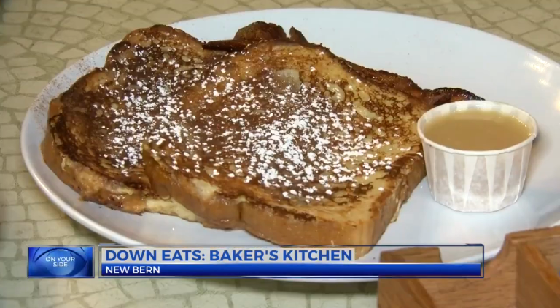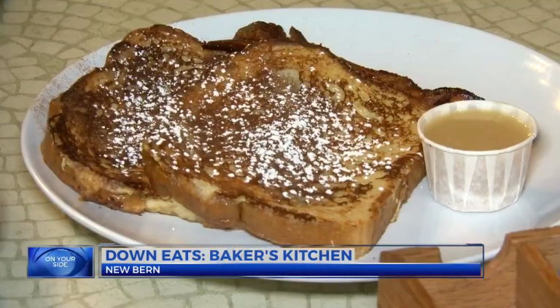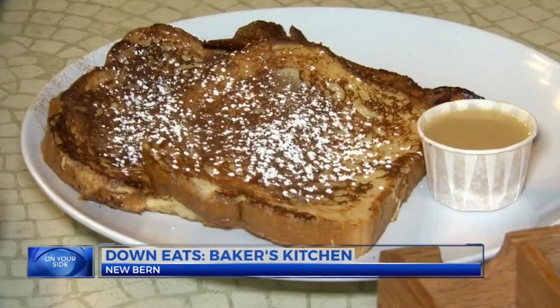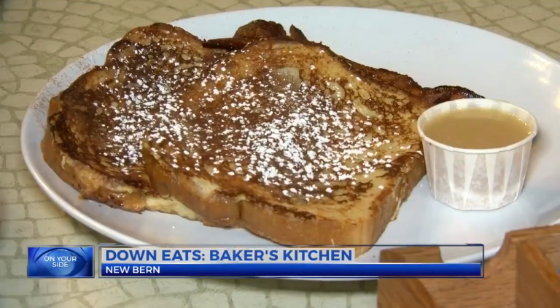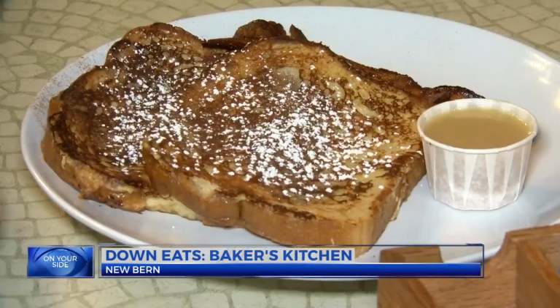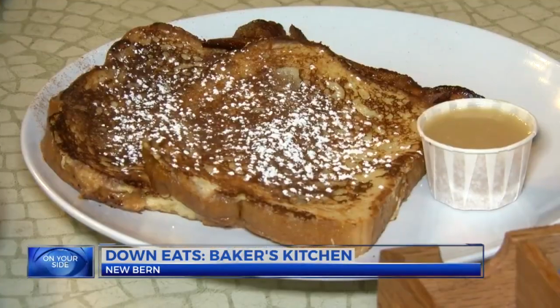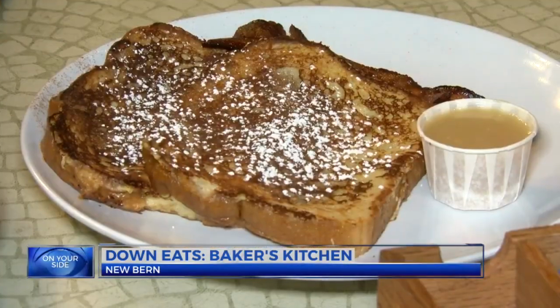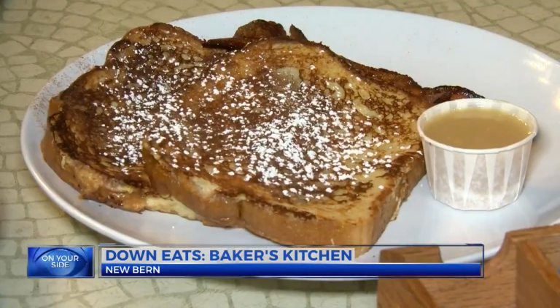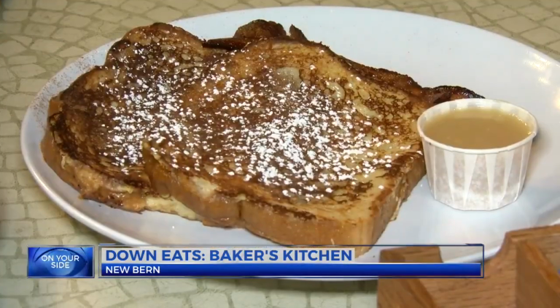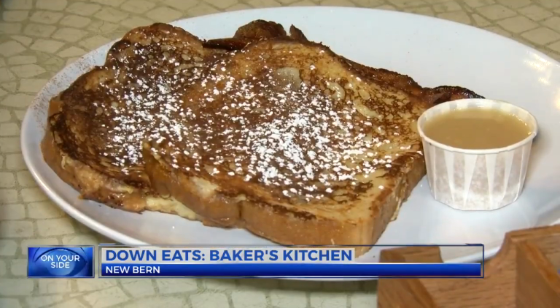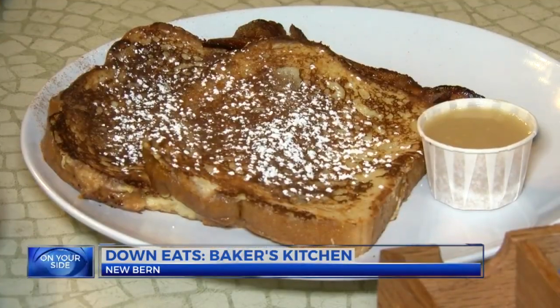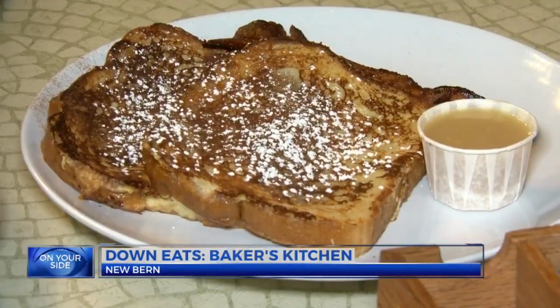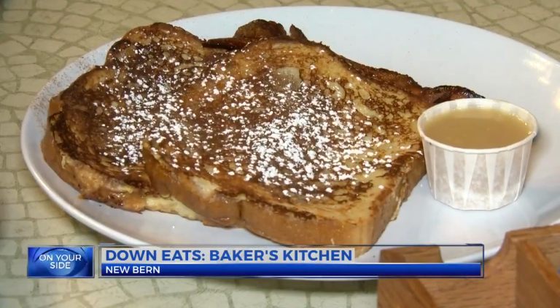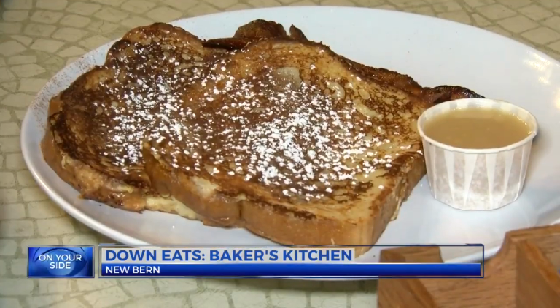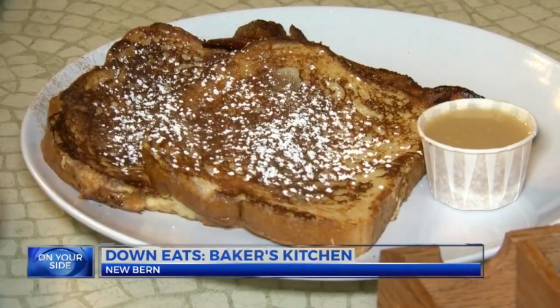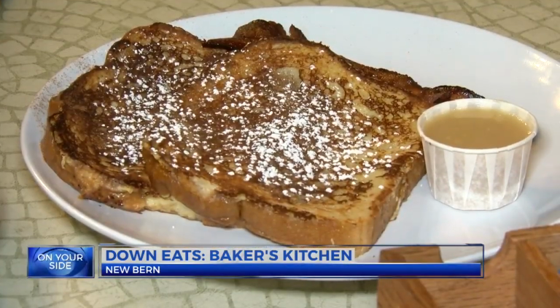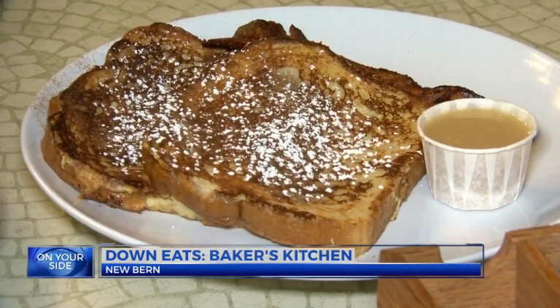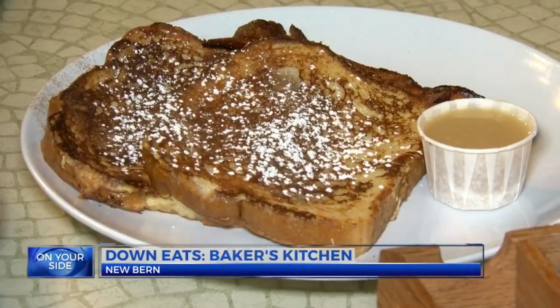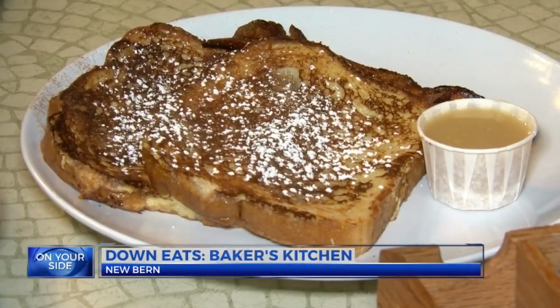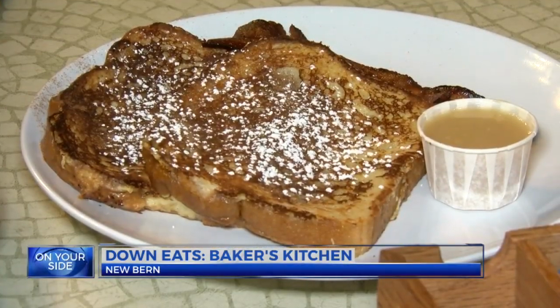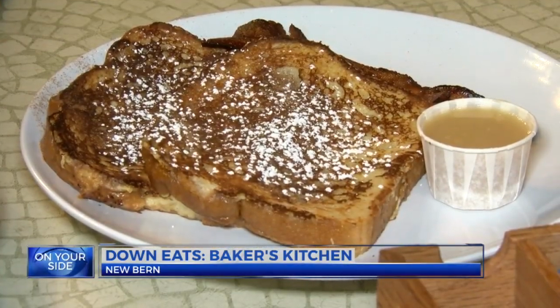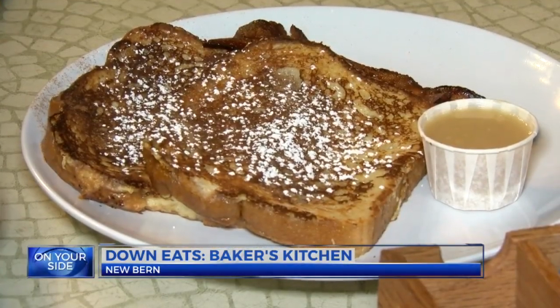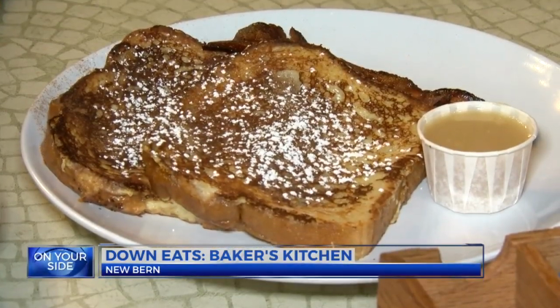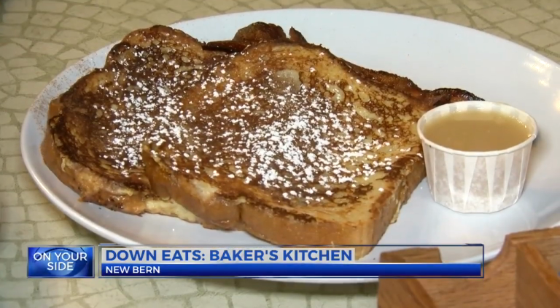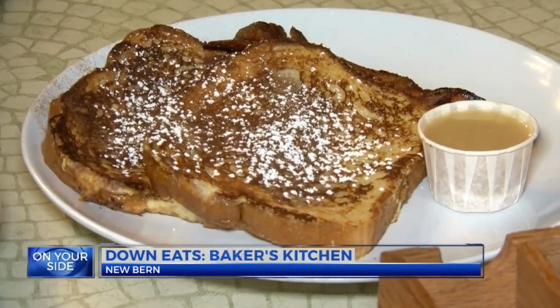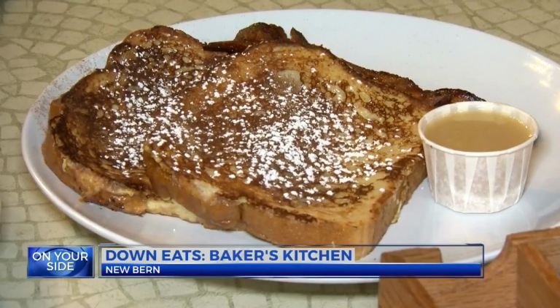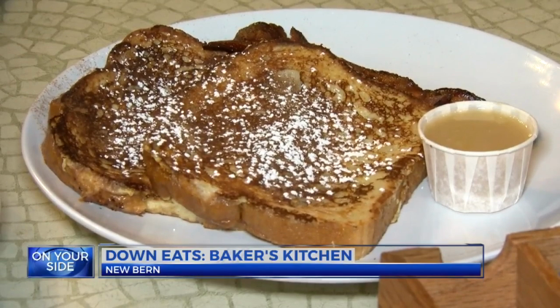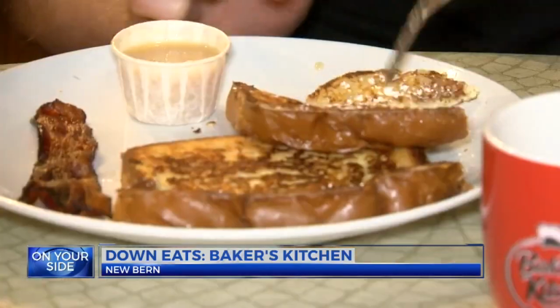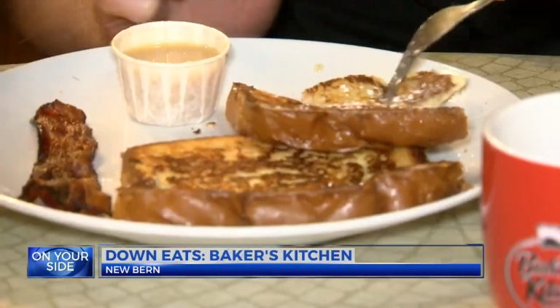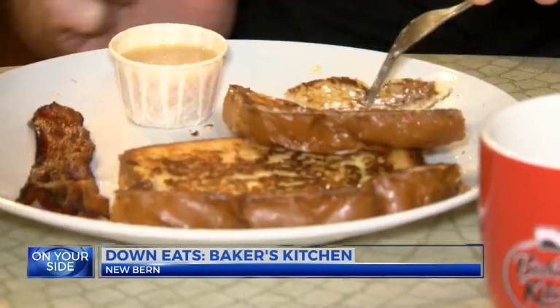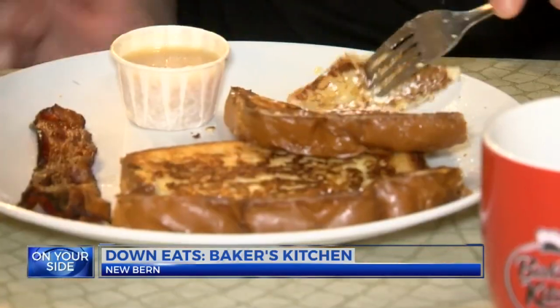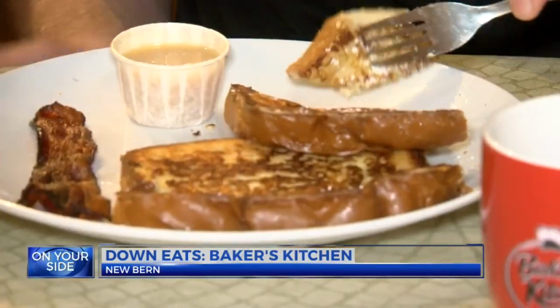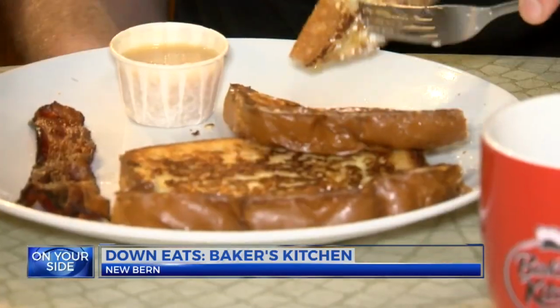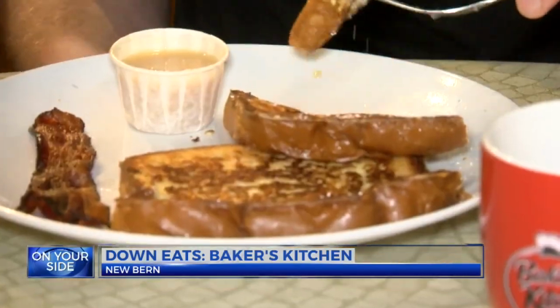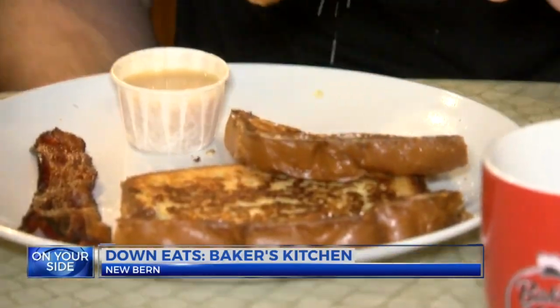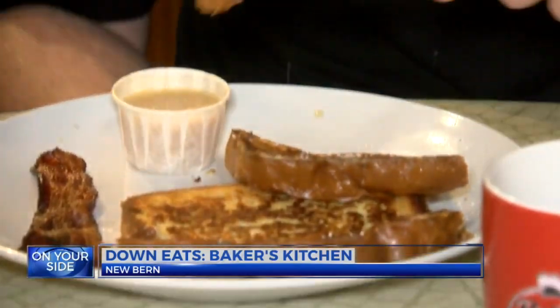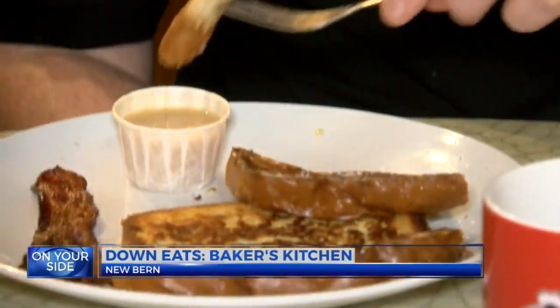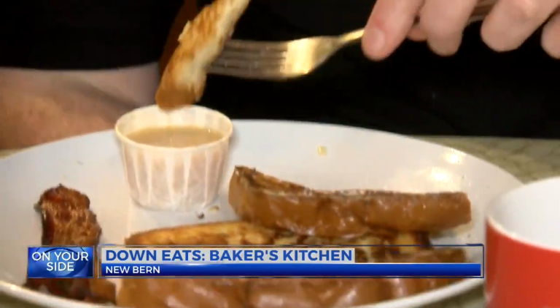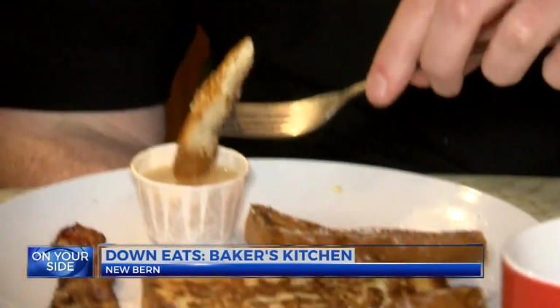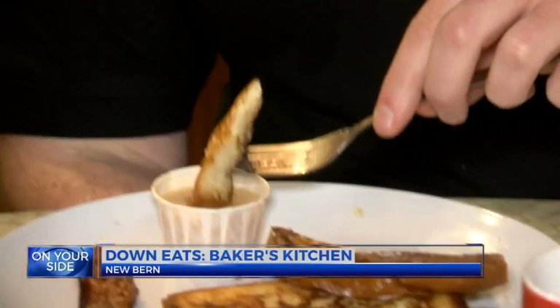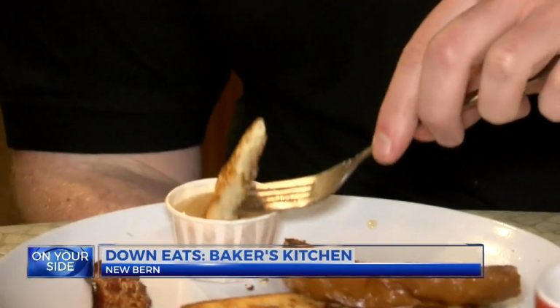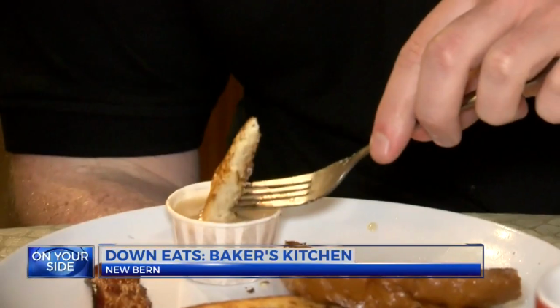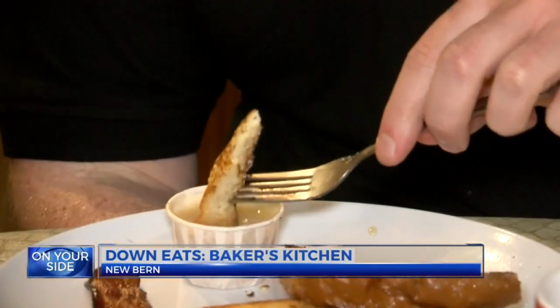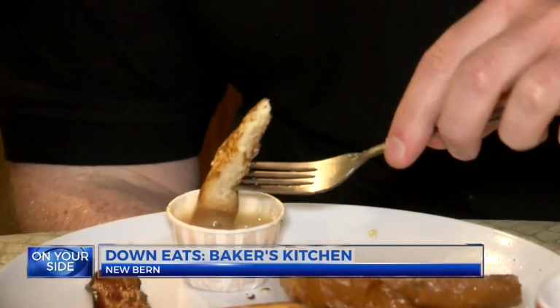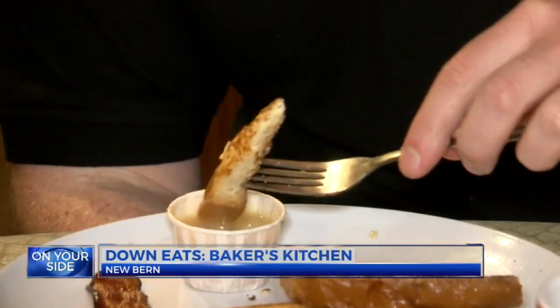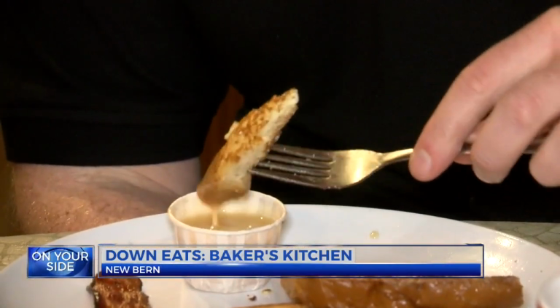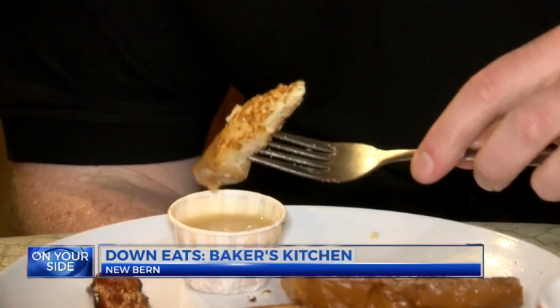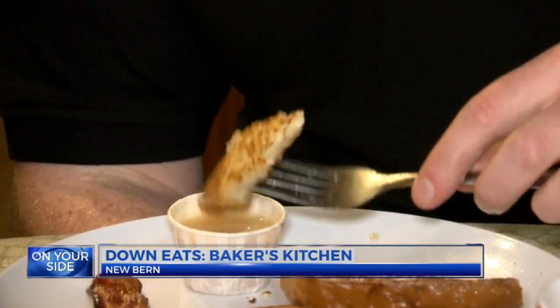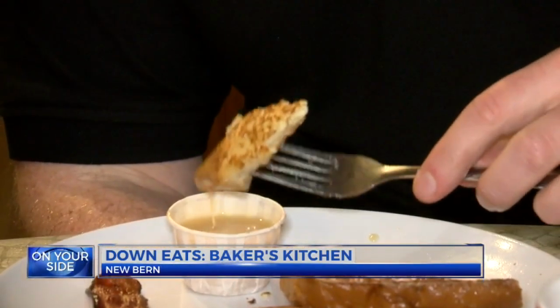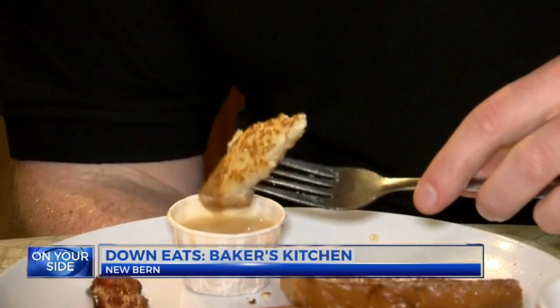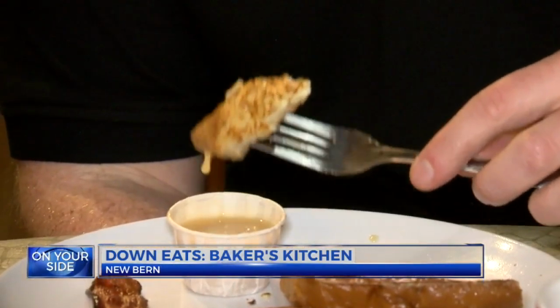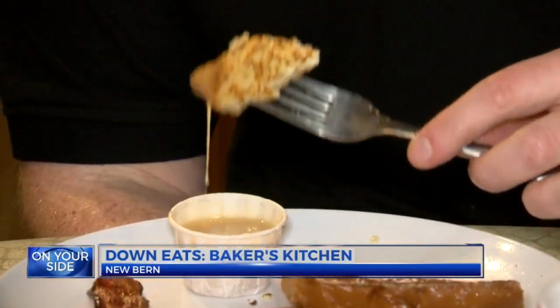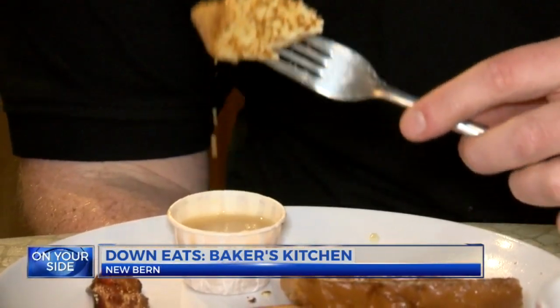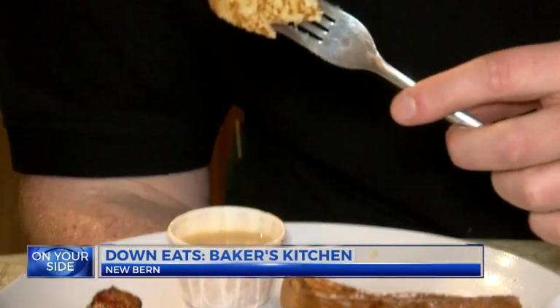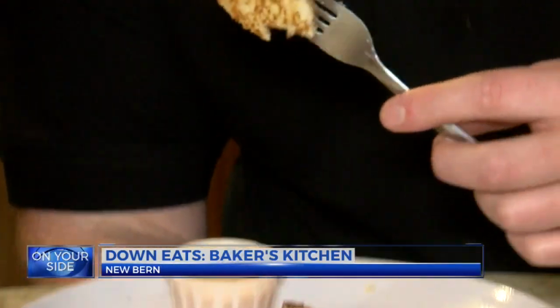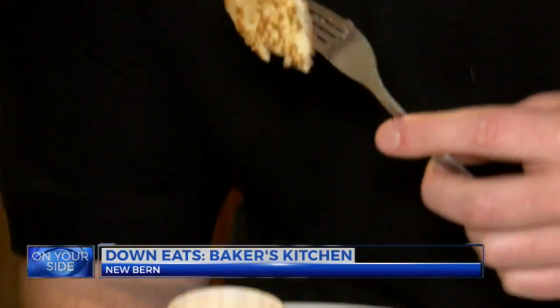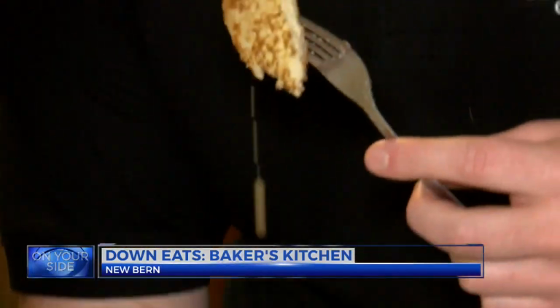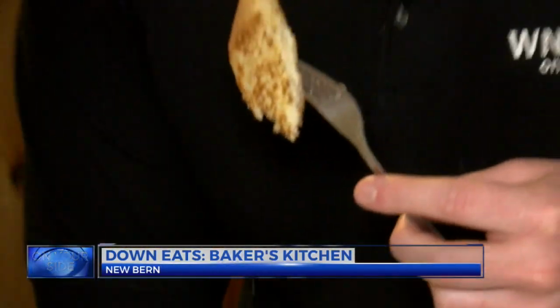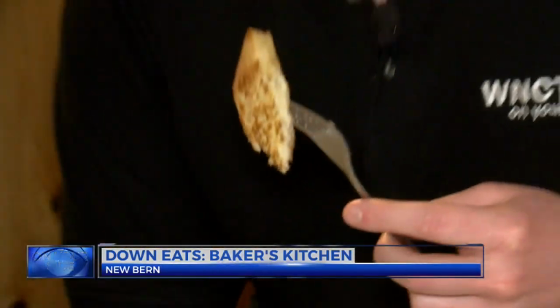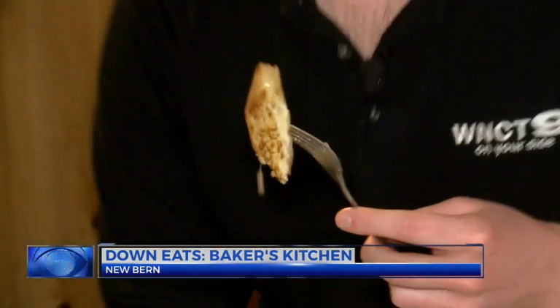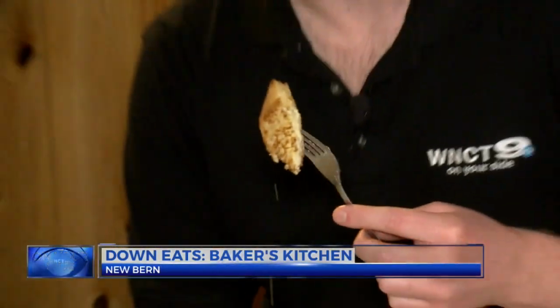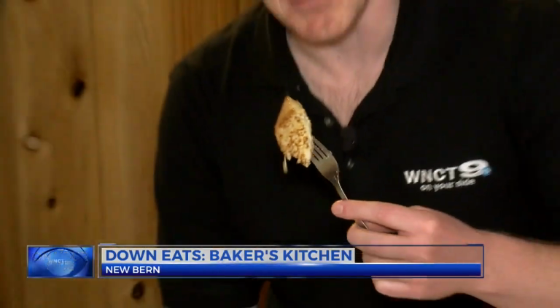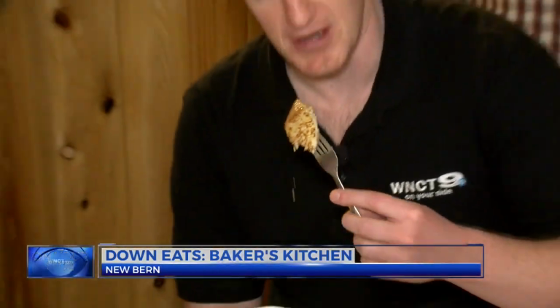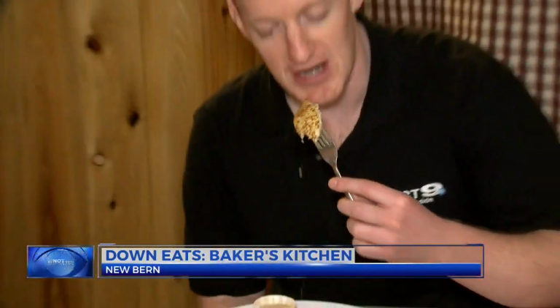From the French toast, complete with the house-made bread — powdered sugar on top, dunk it in the syrup. It's a perfect bite.